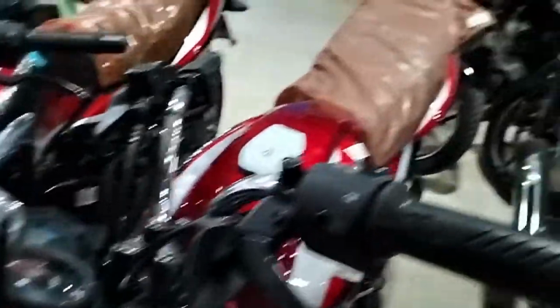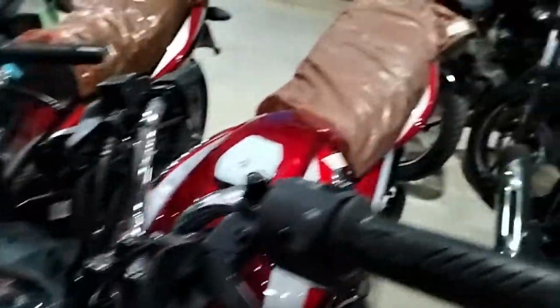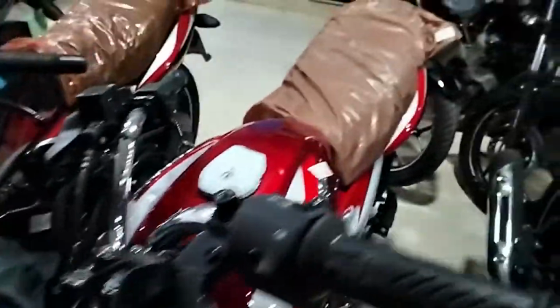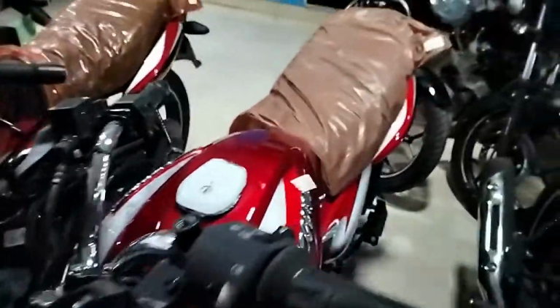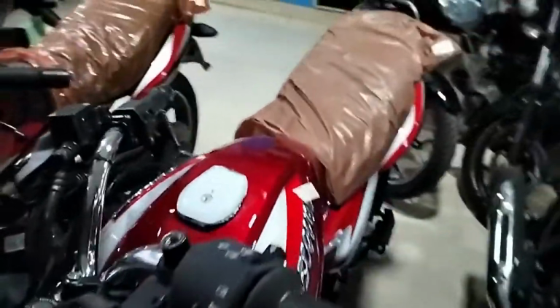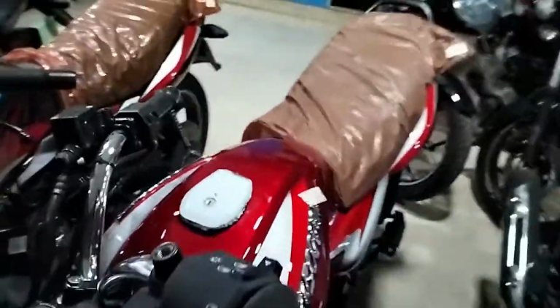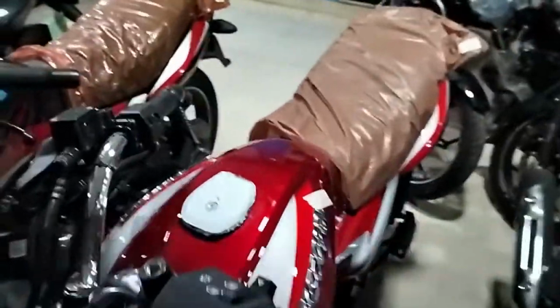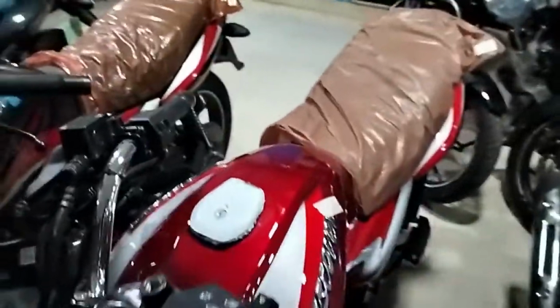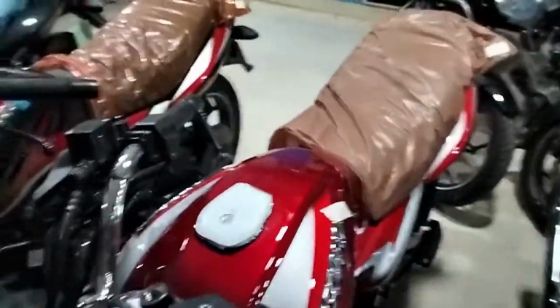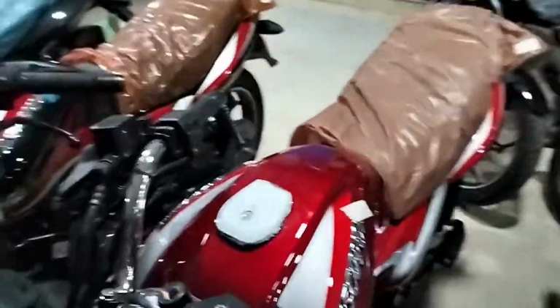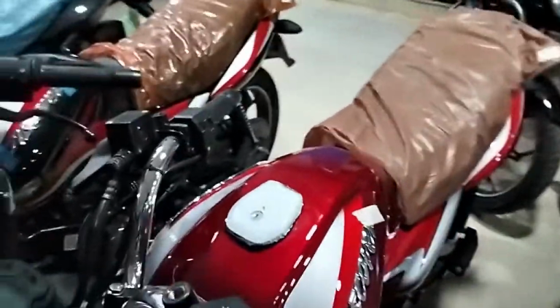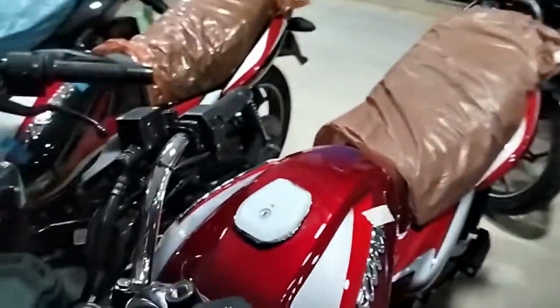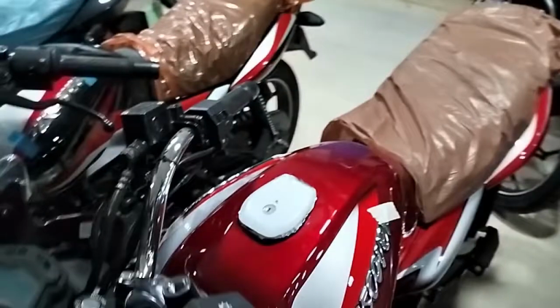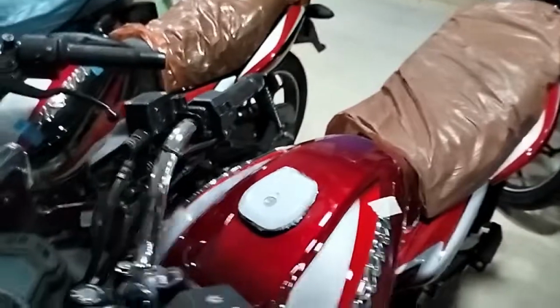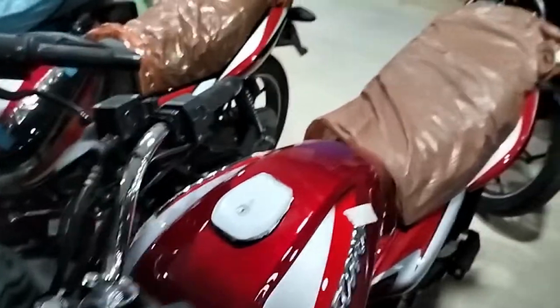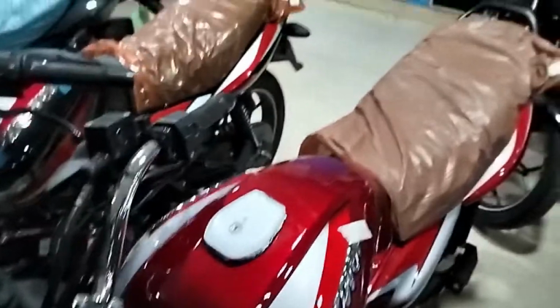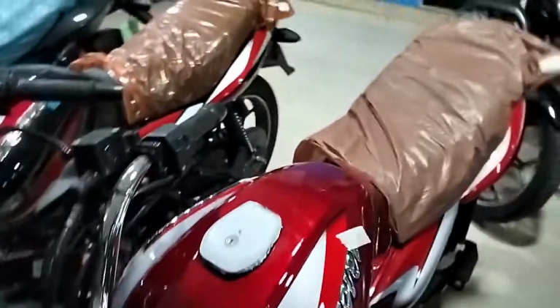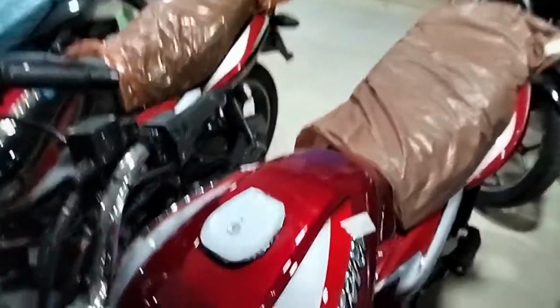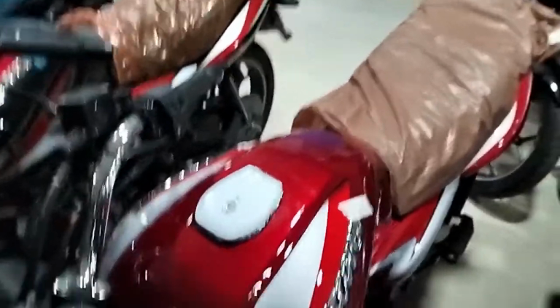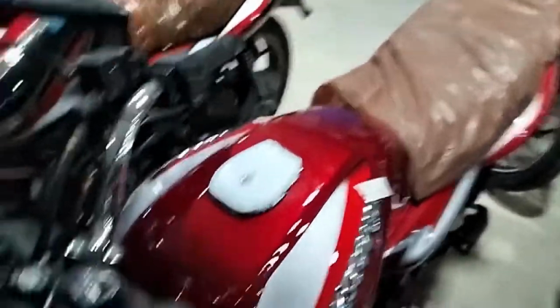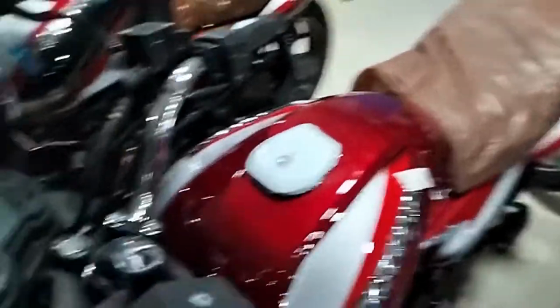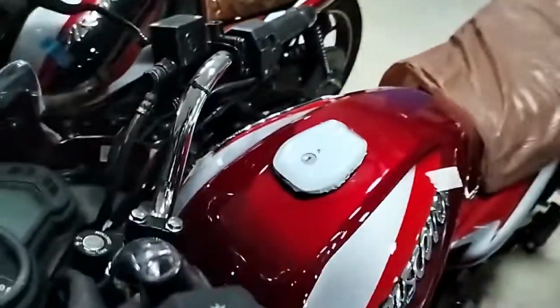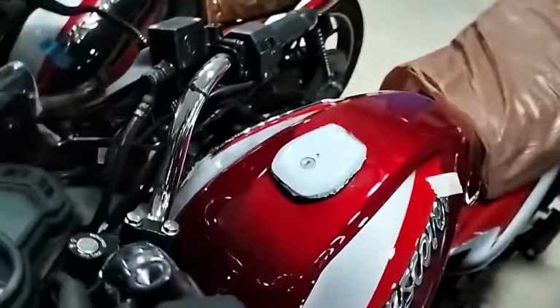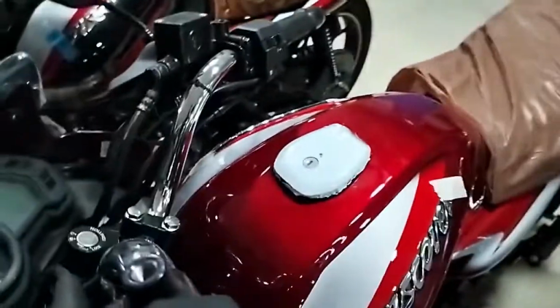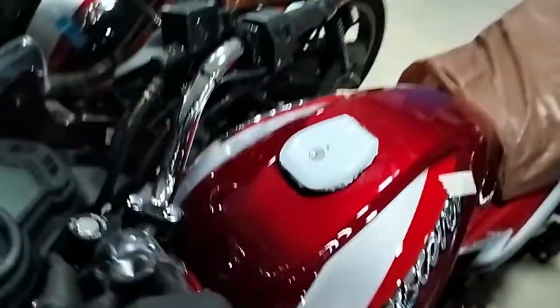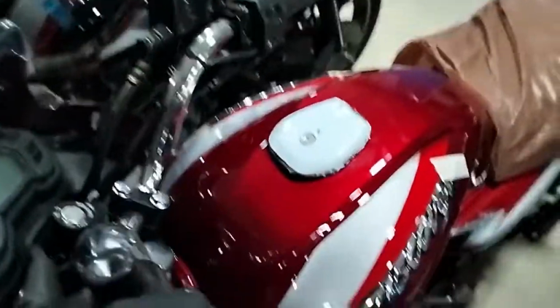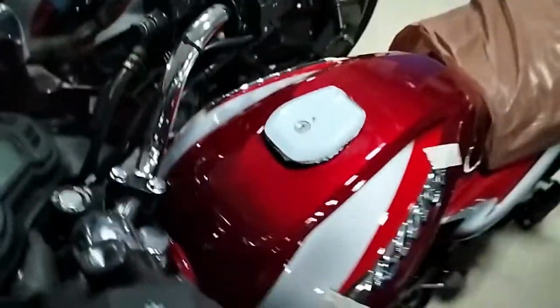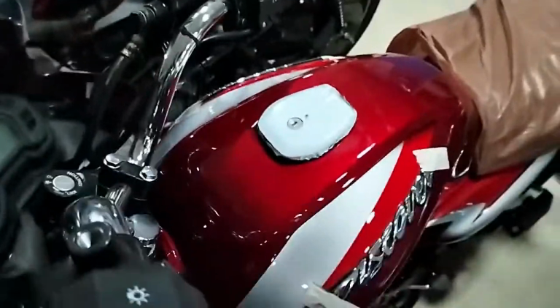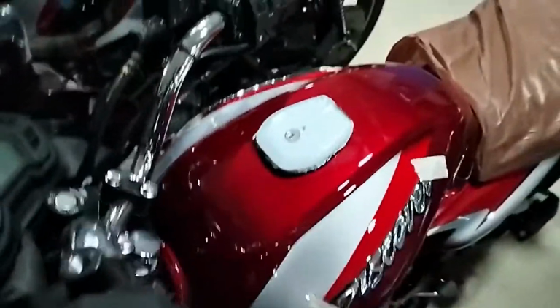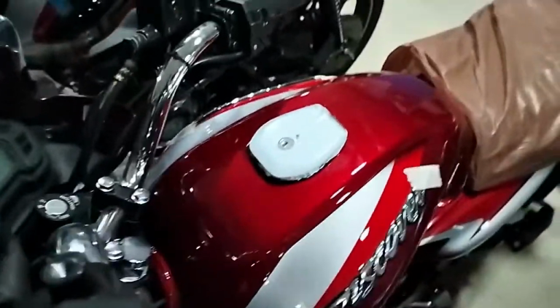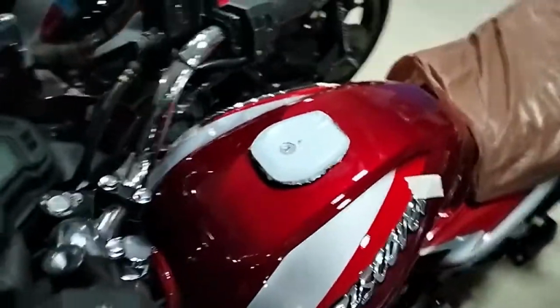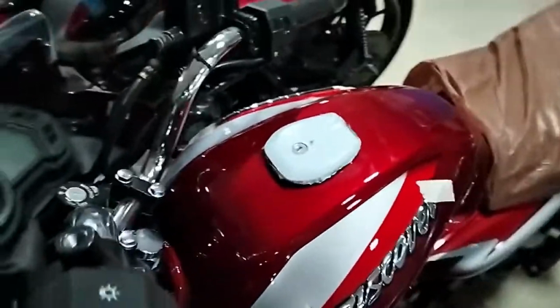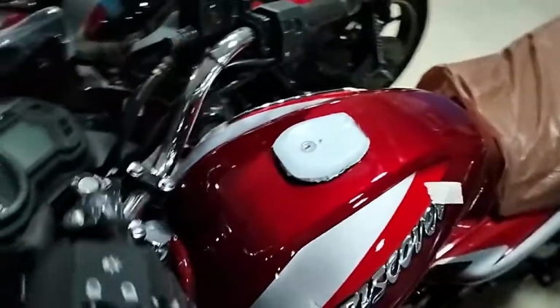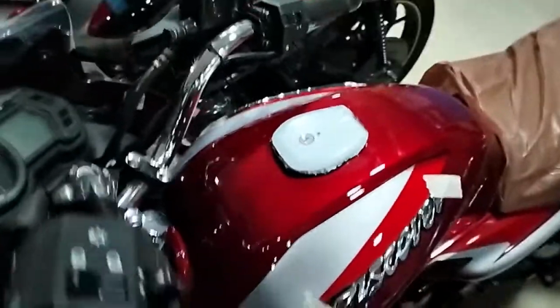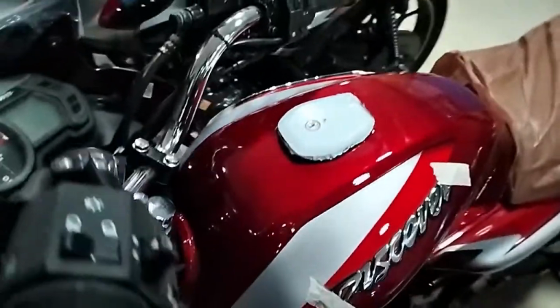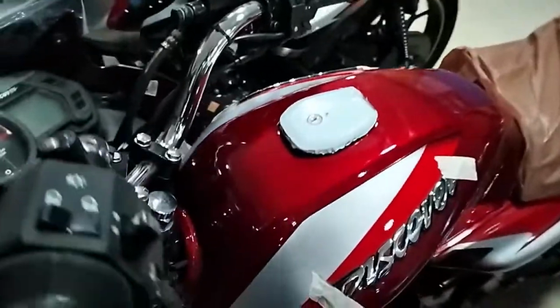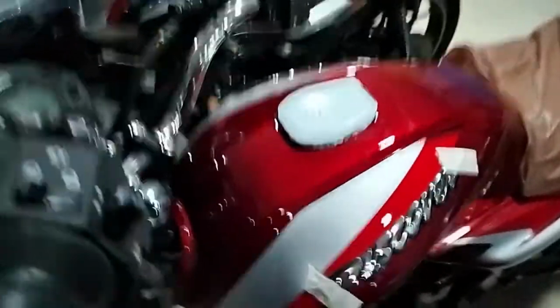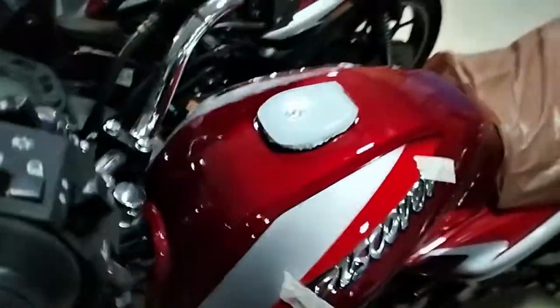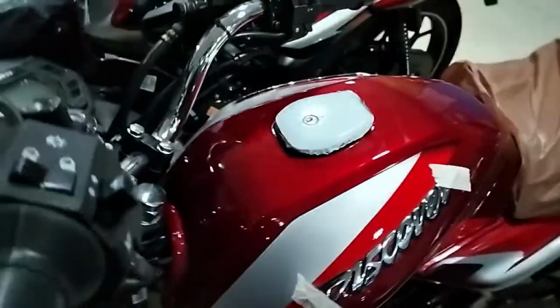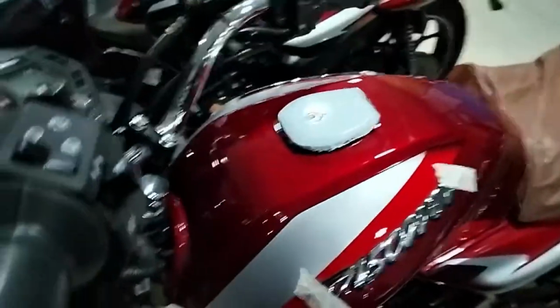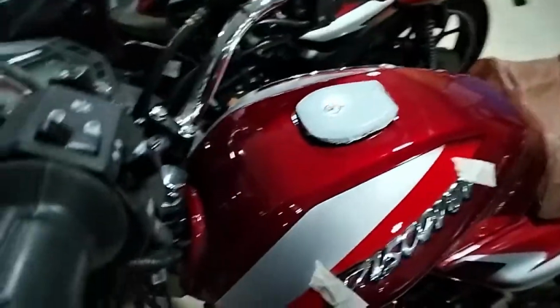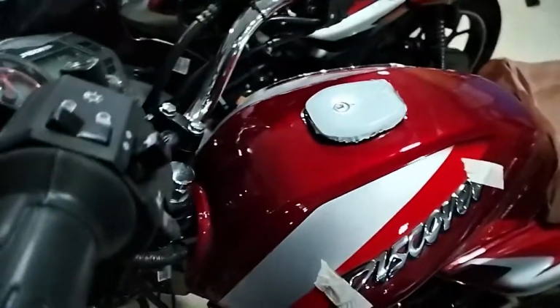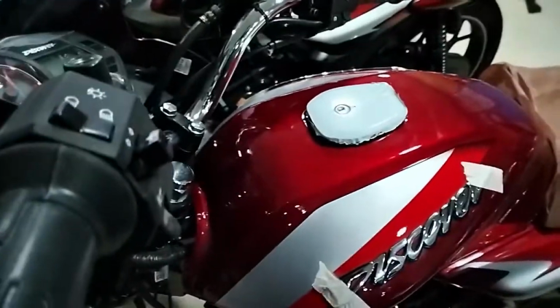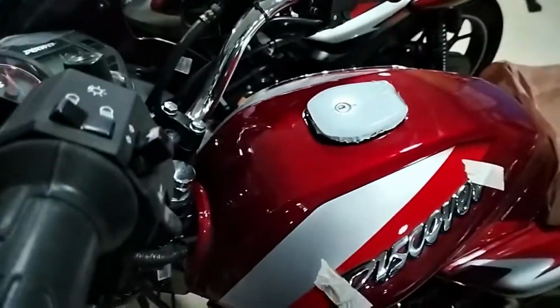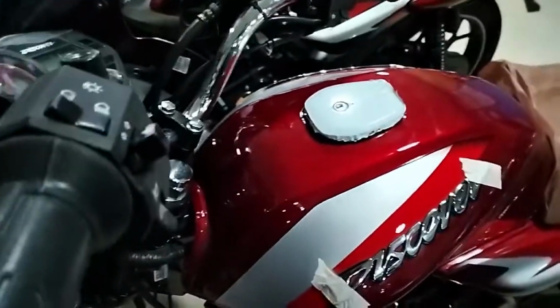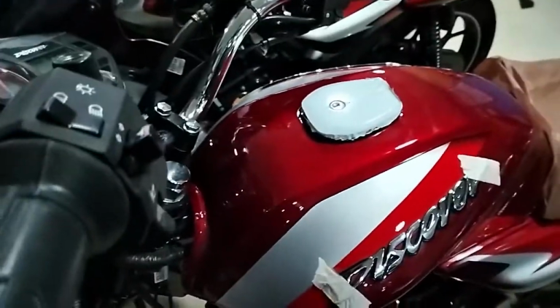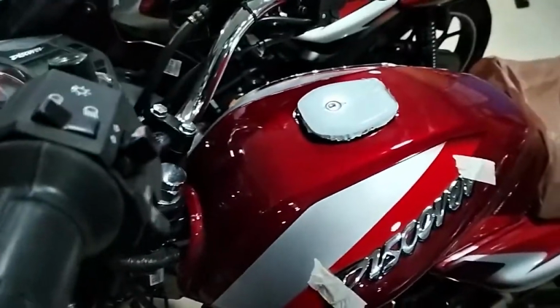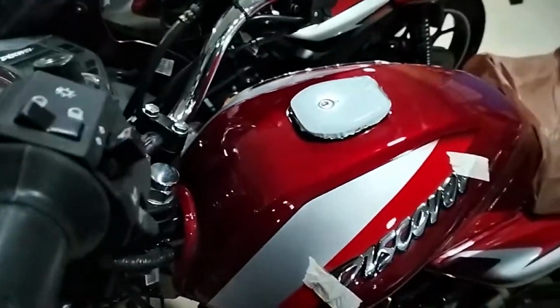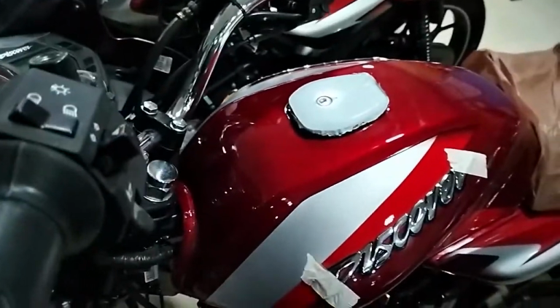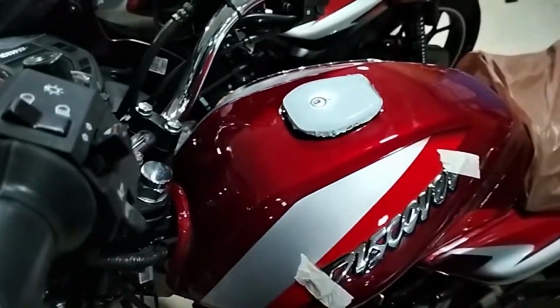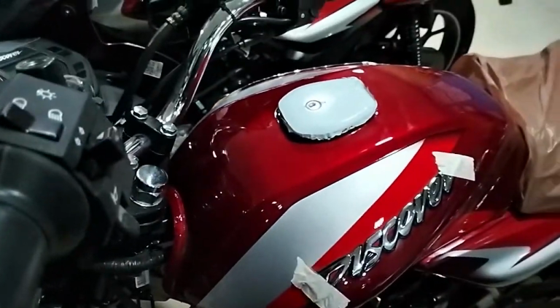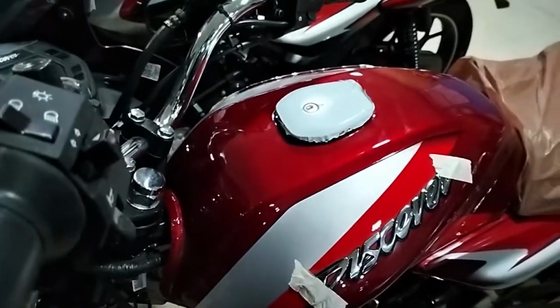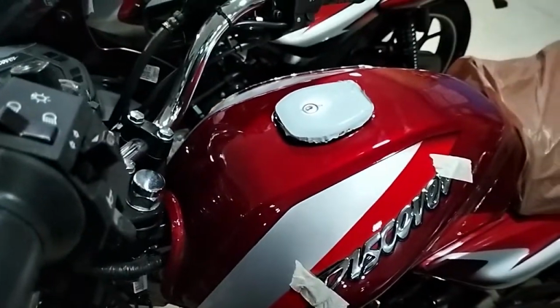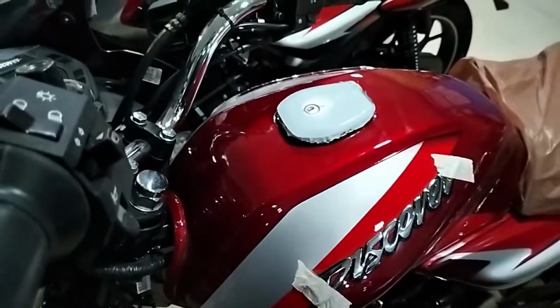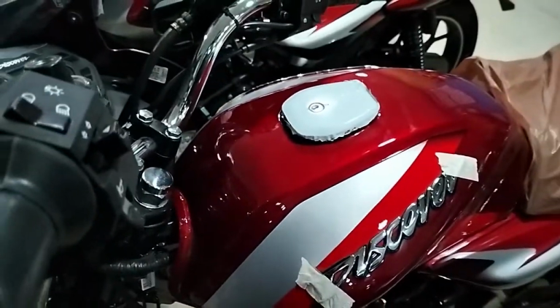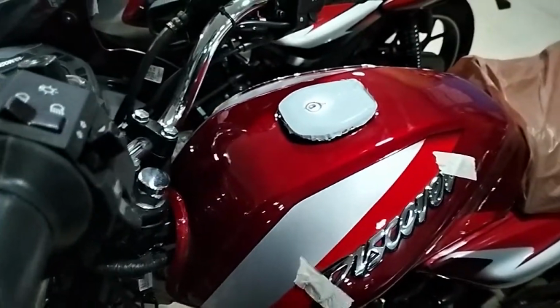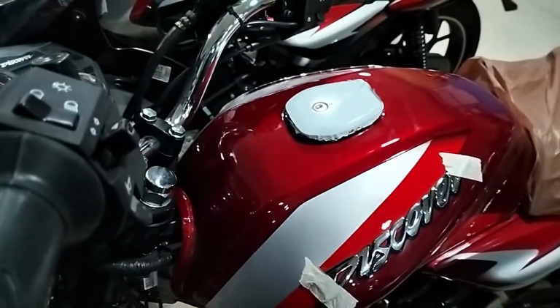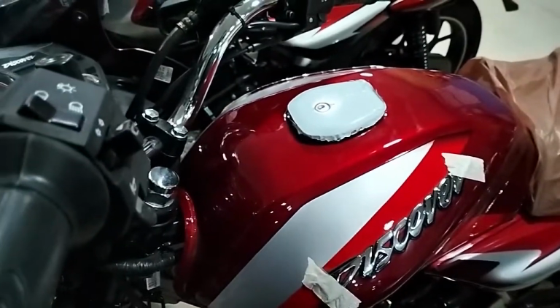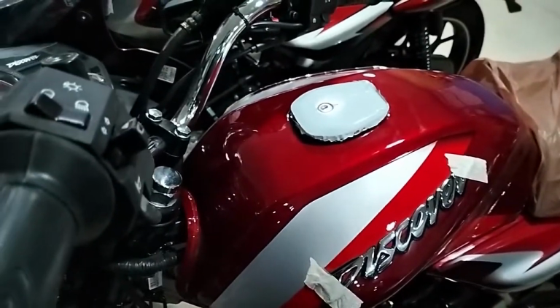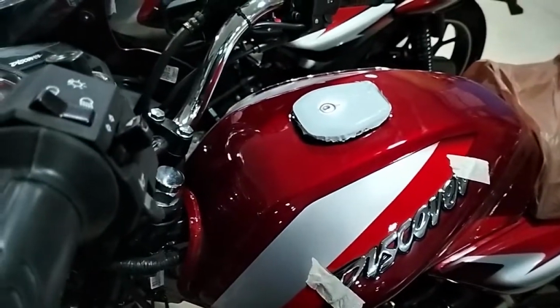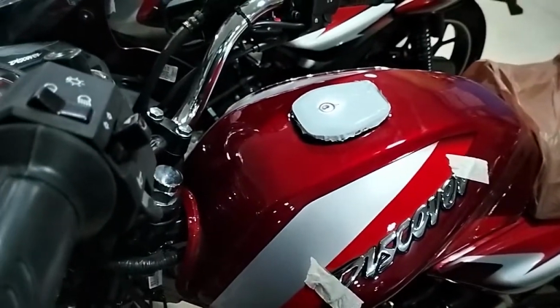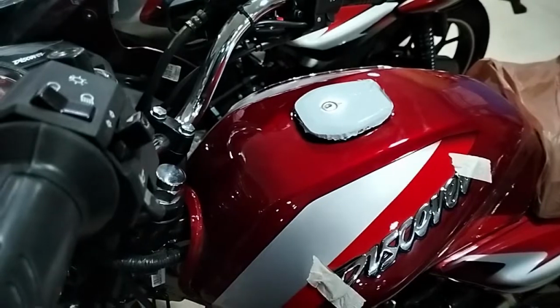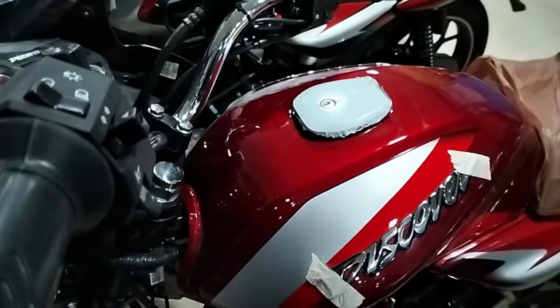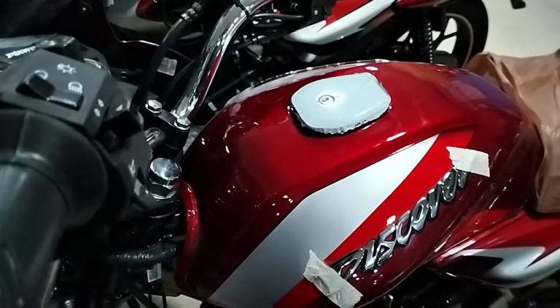This is the fuel tank. It has a reserve capacity of 2.3 liters.